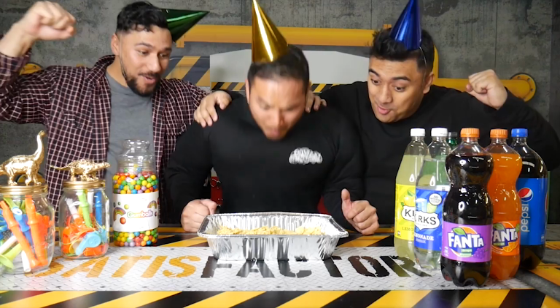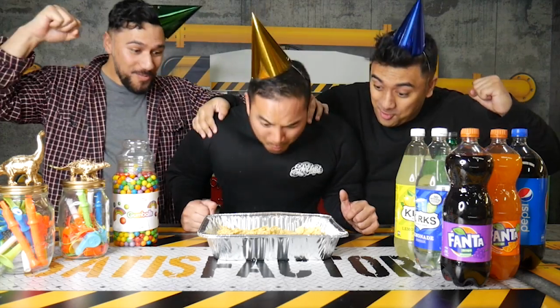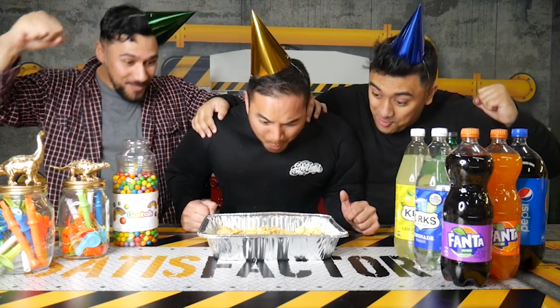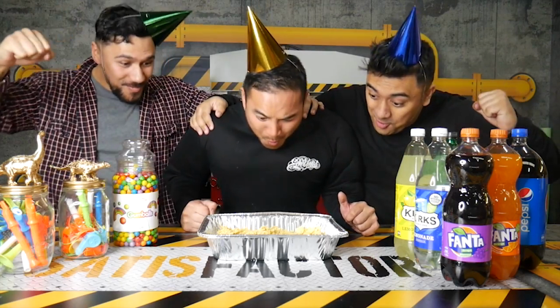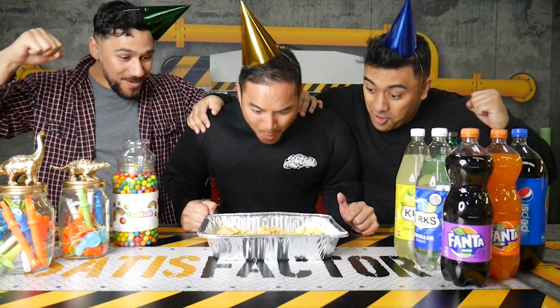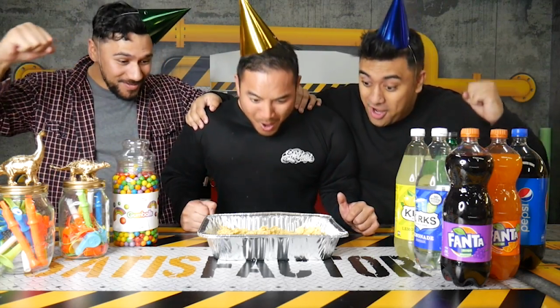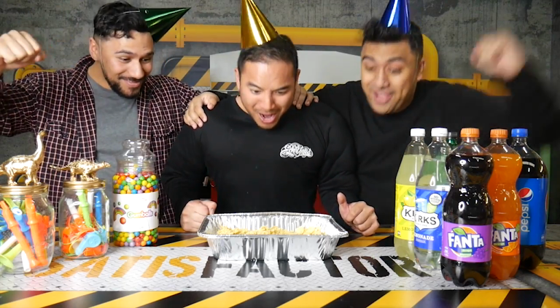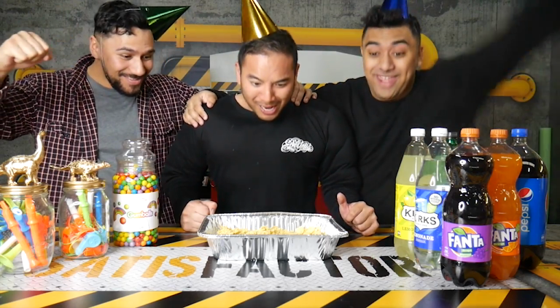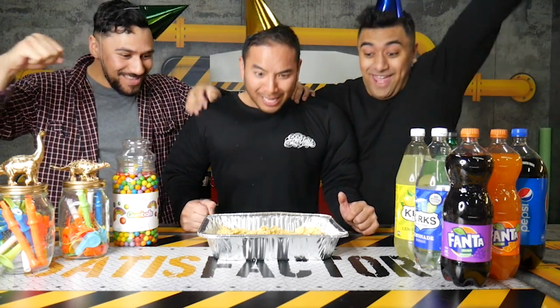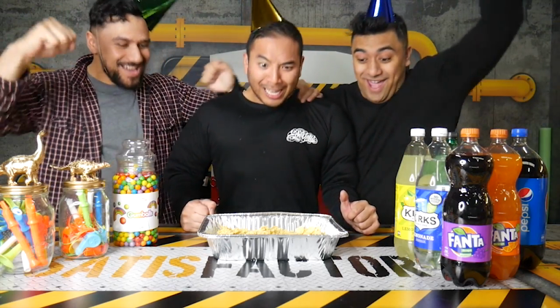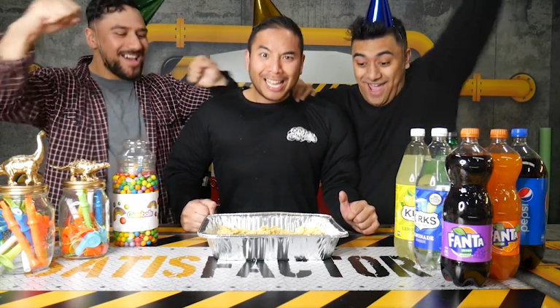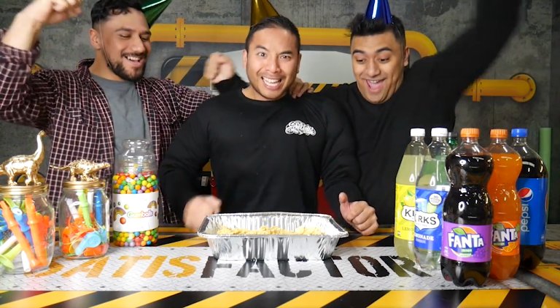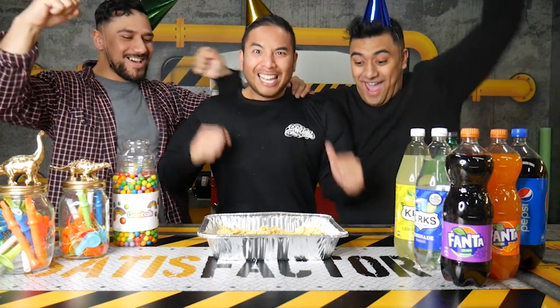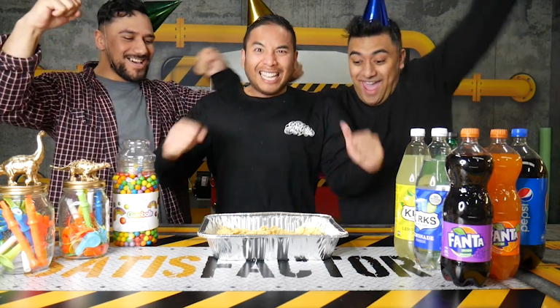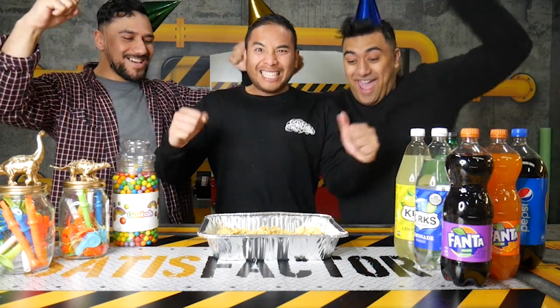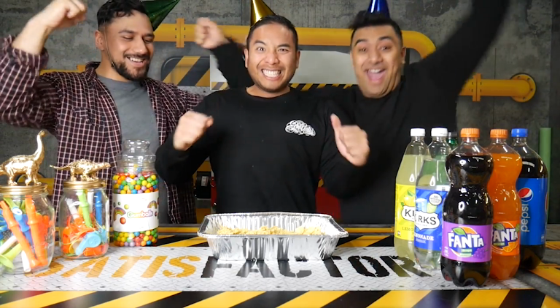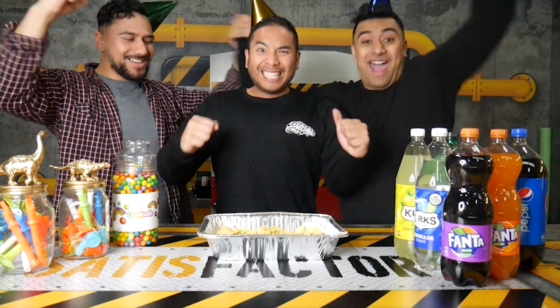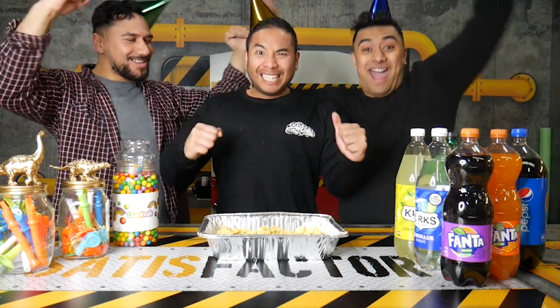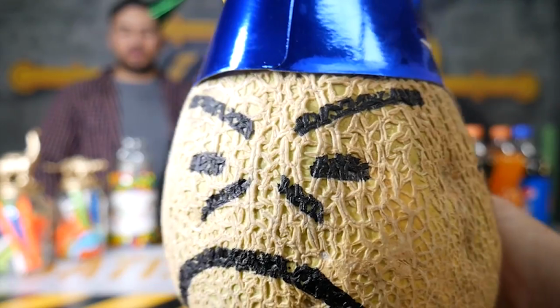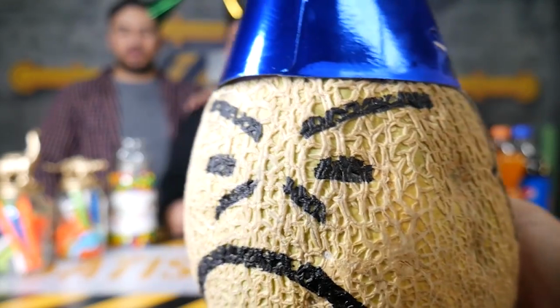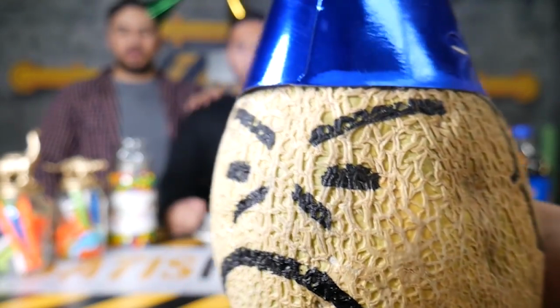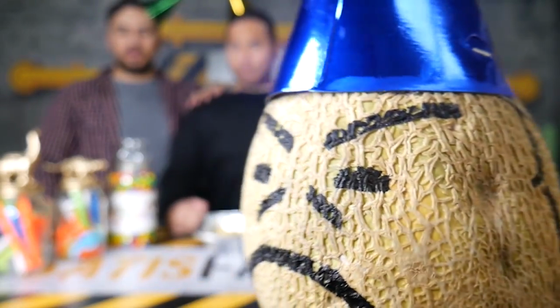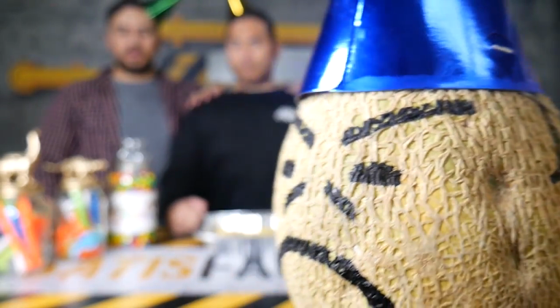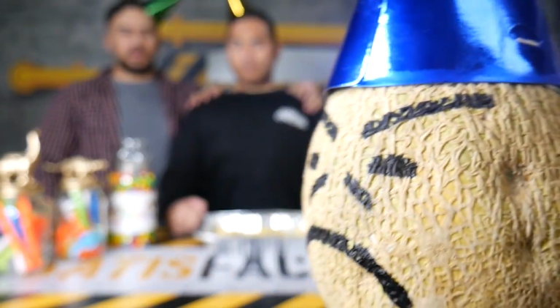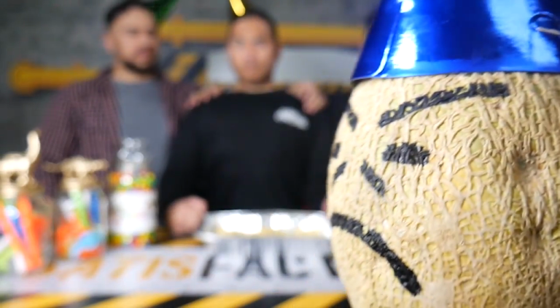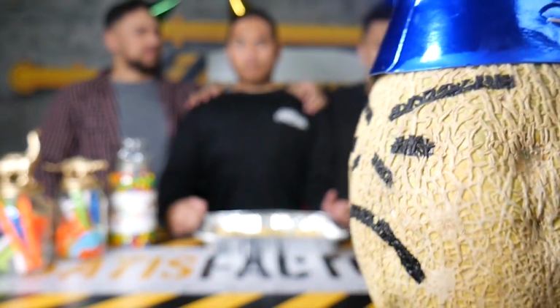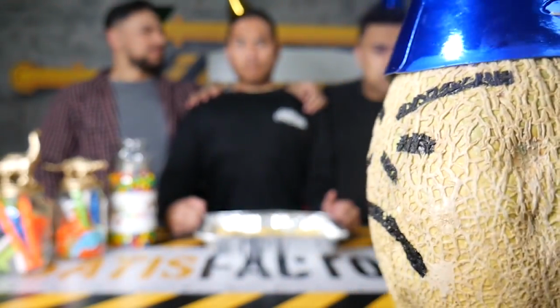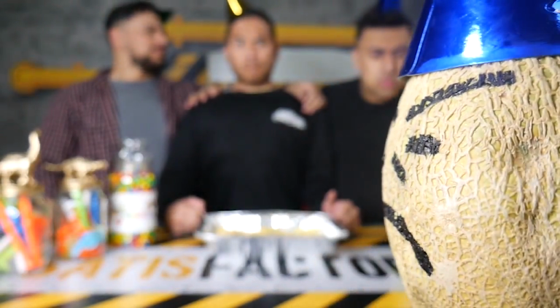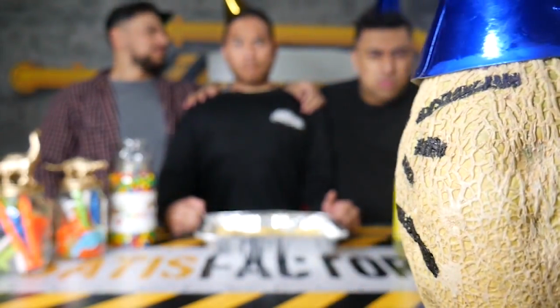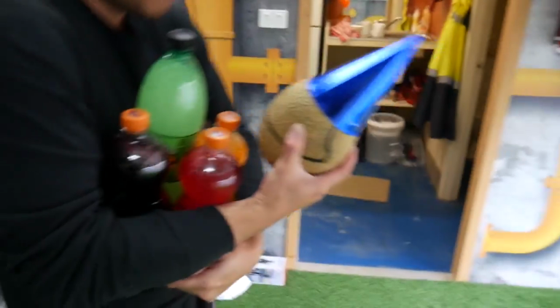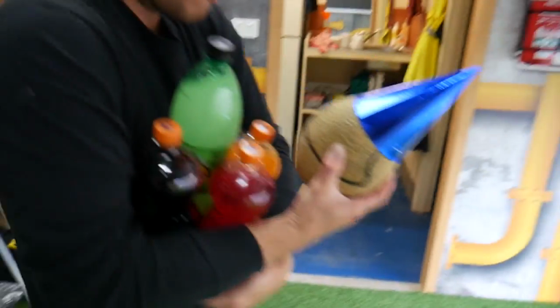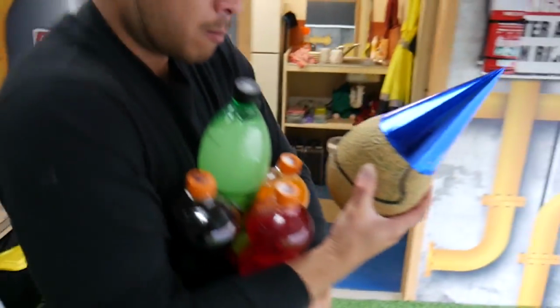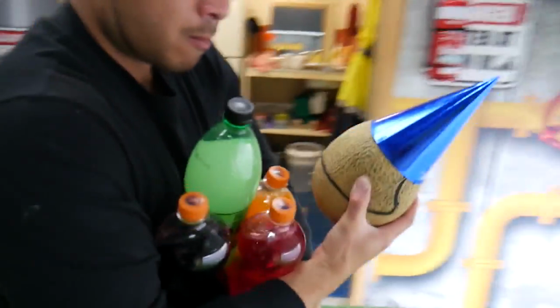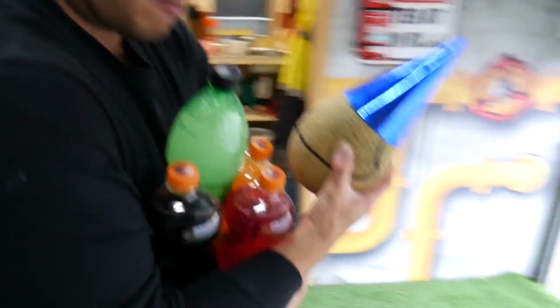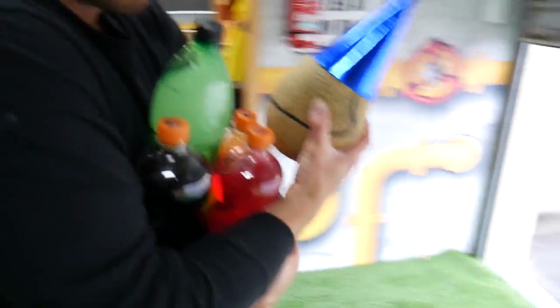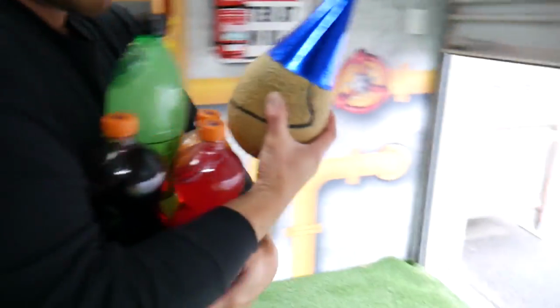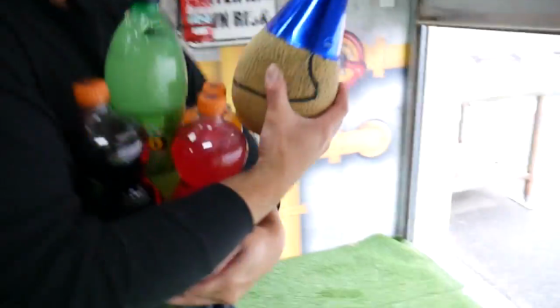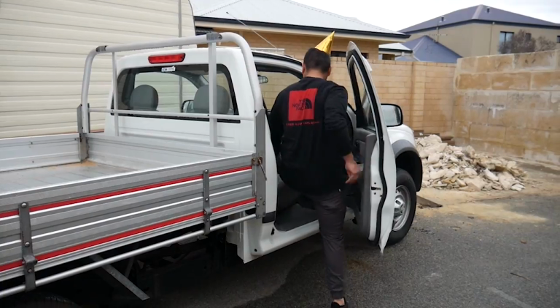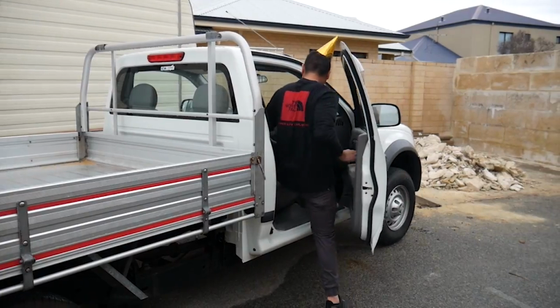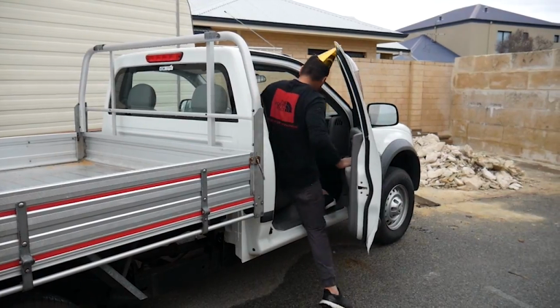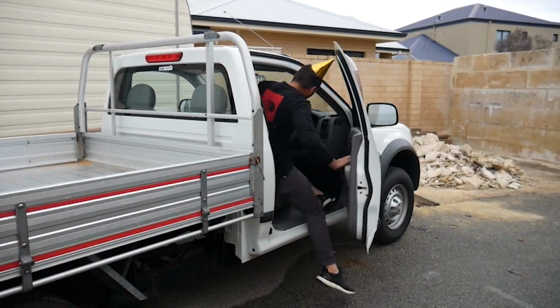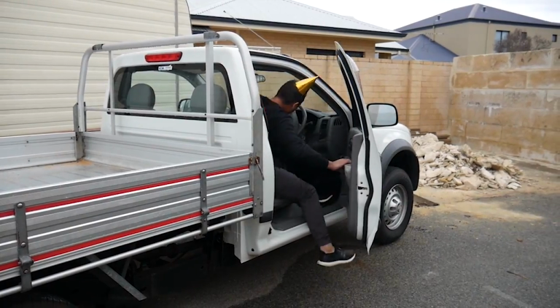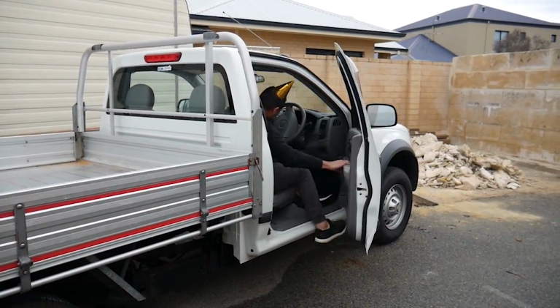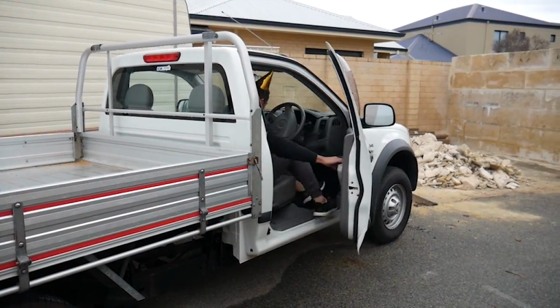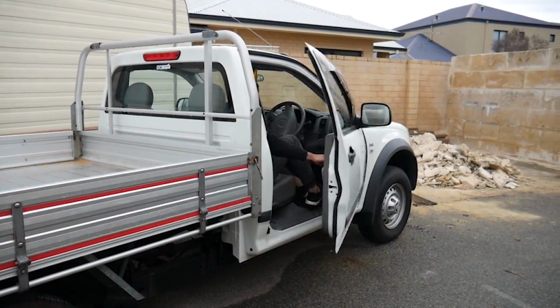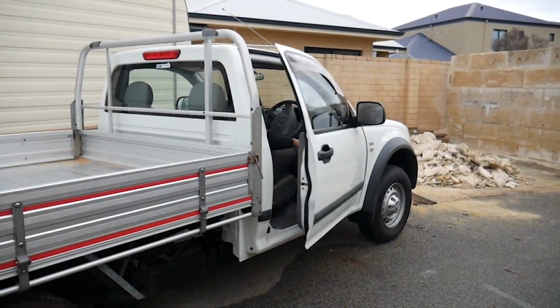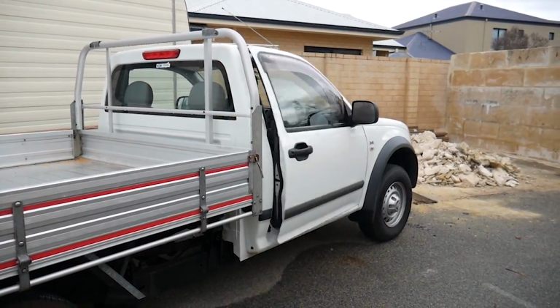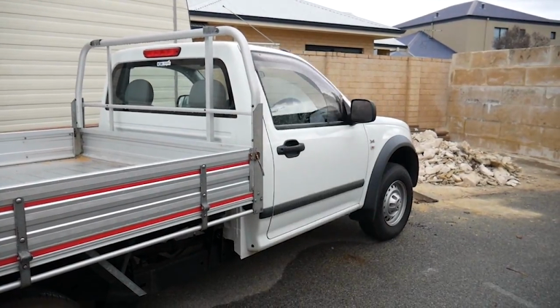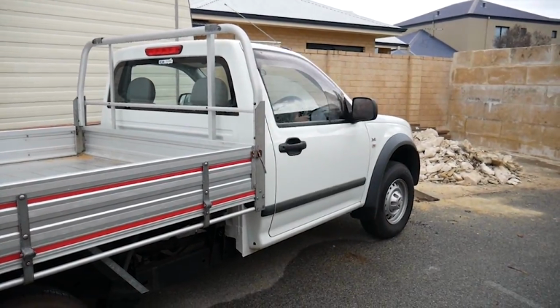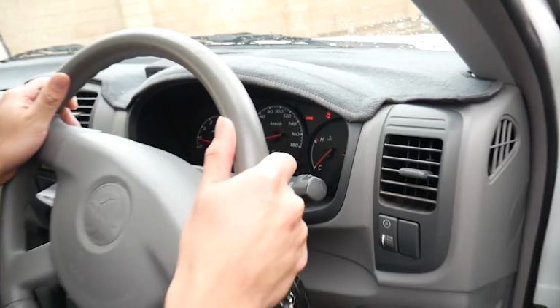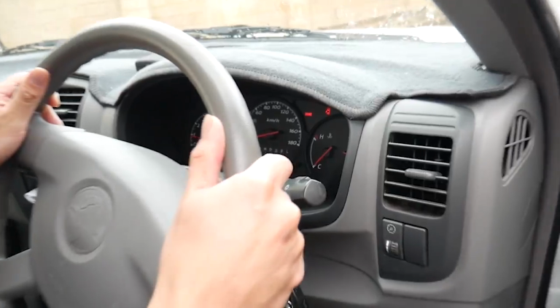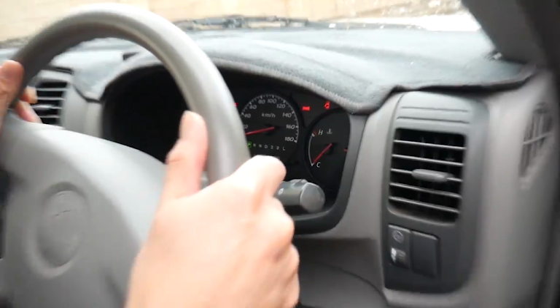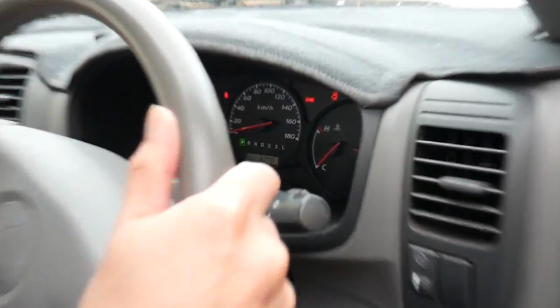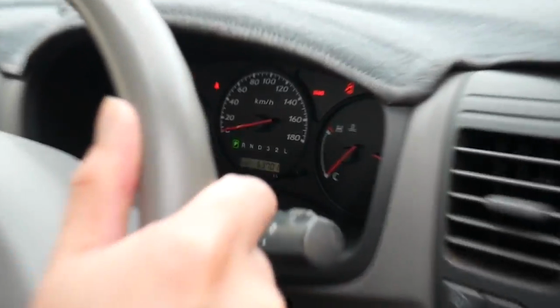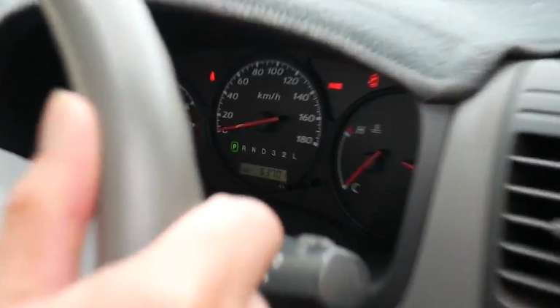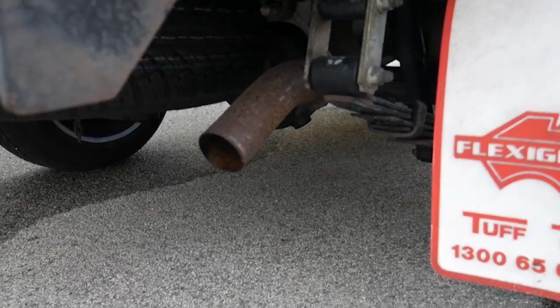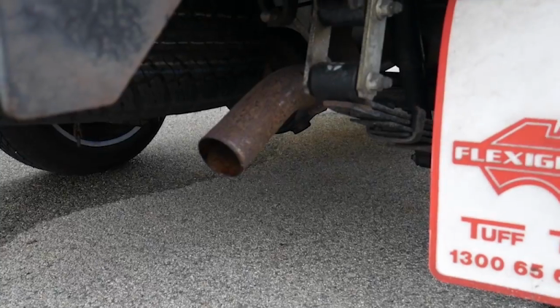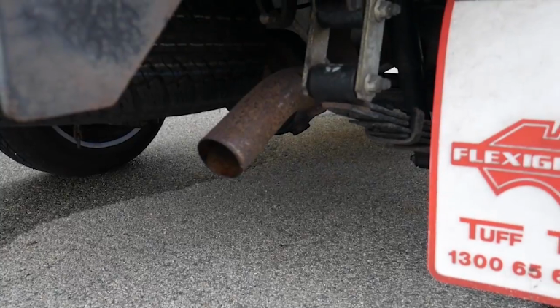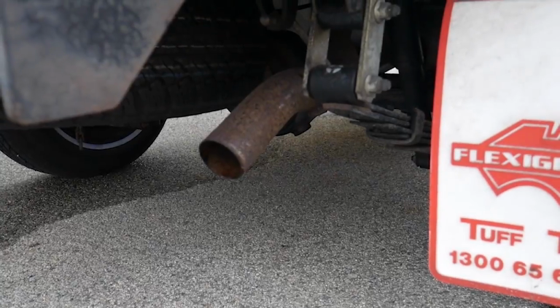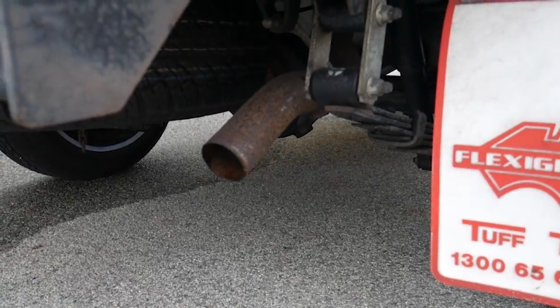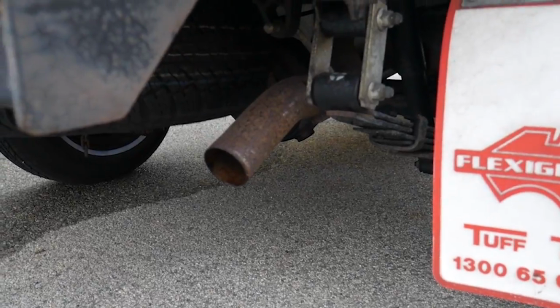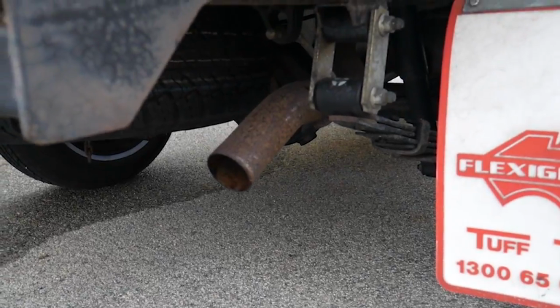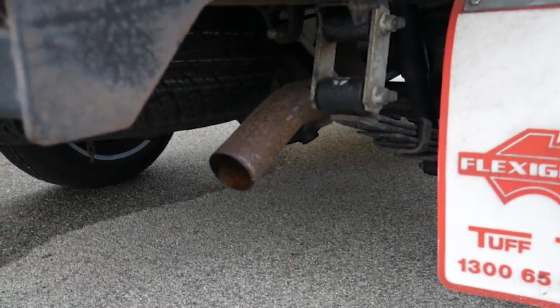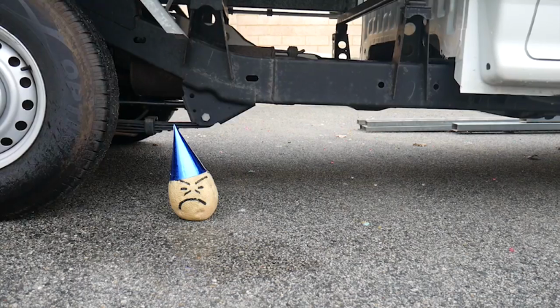Don't you hate it when you're having a birthday party and a freaking melon interrupts it? Start your car up and run that sucker over.